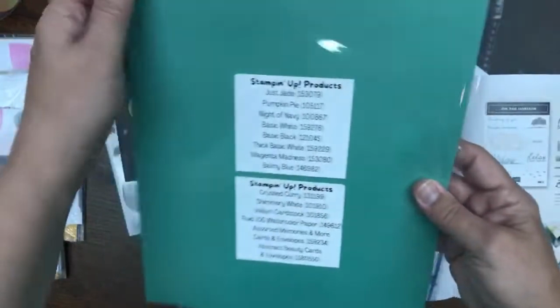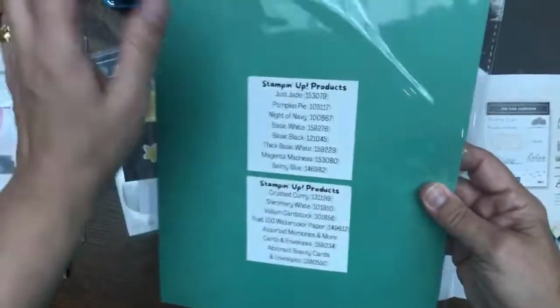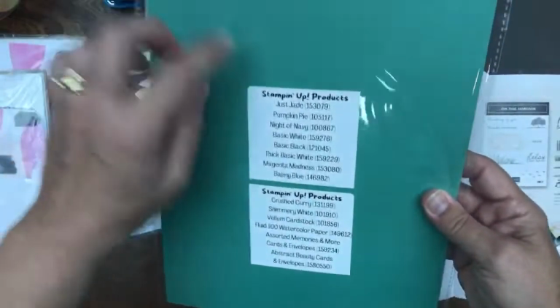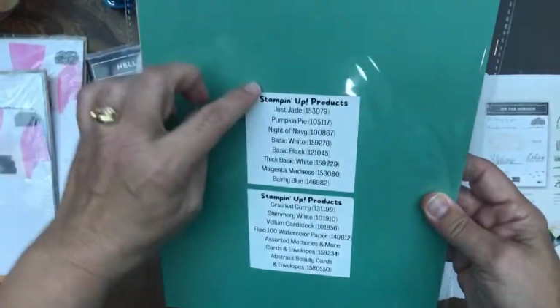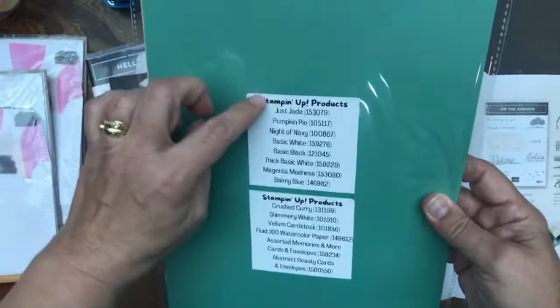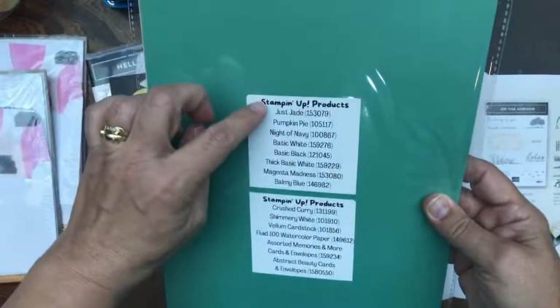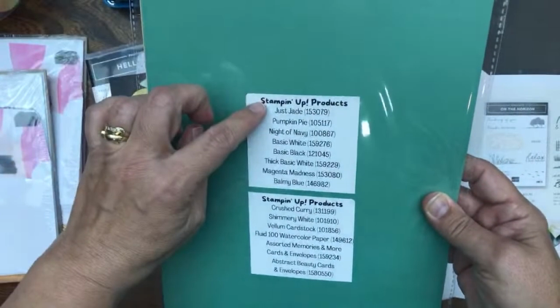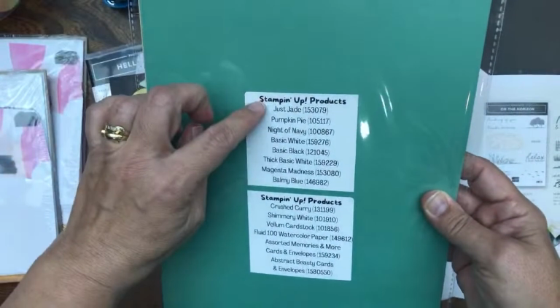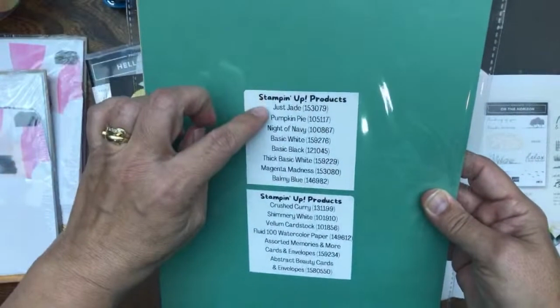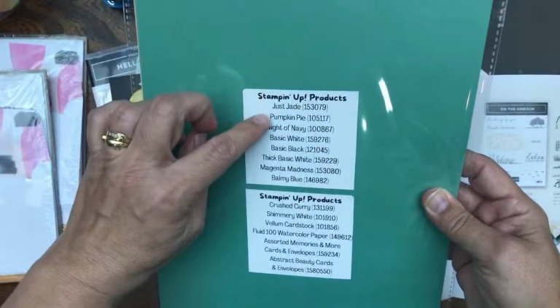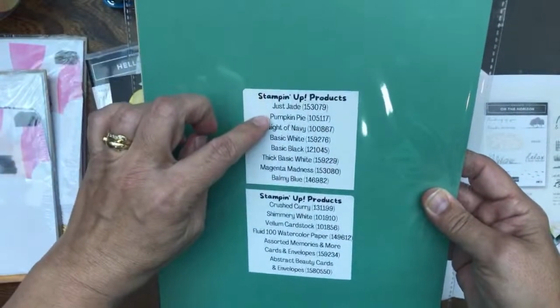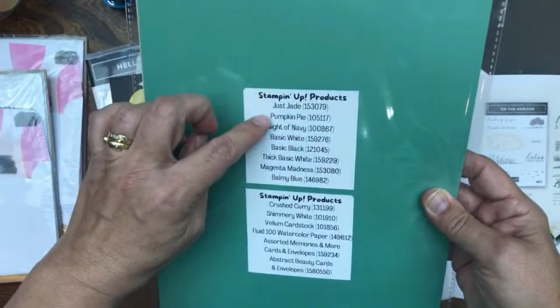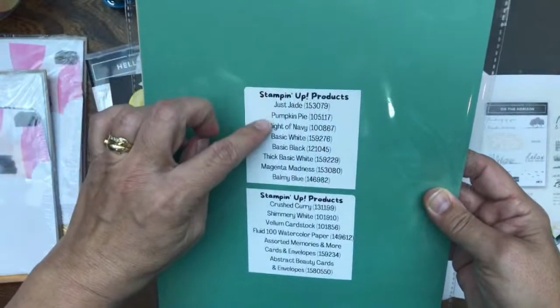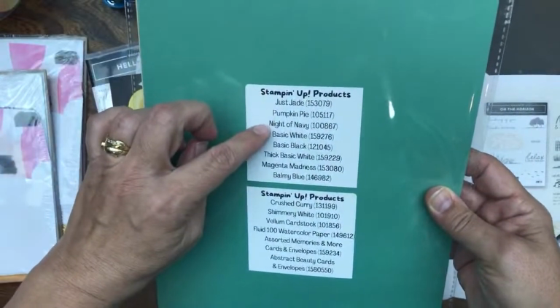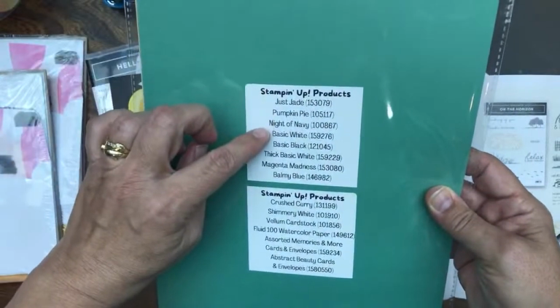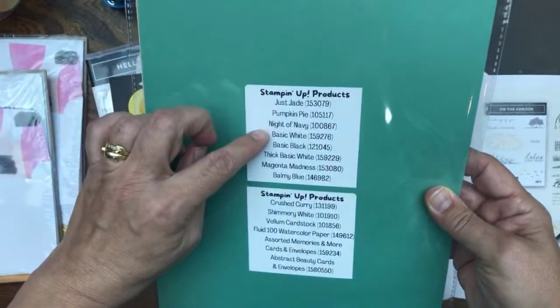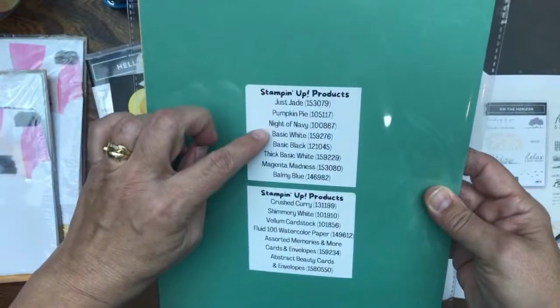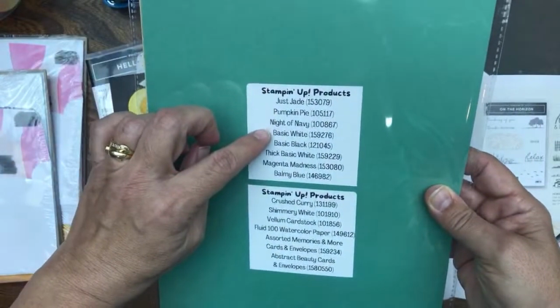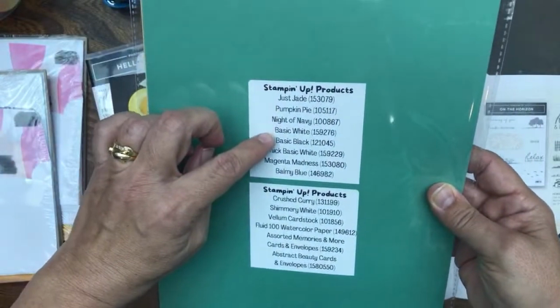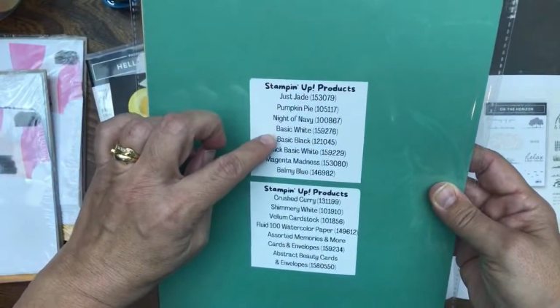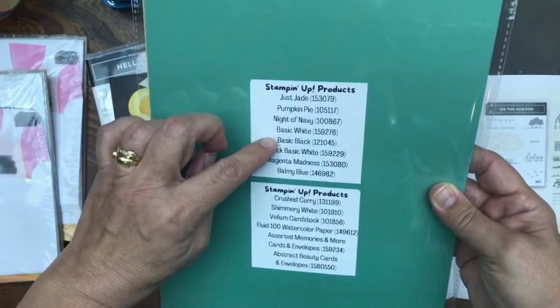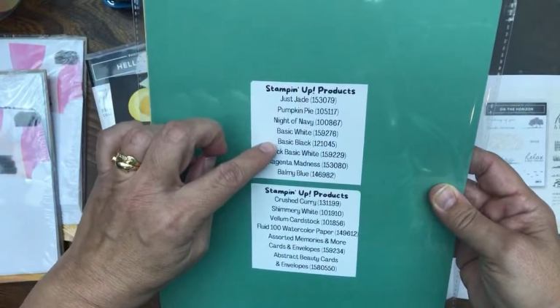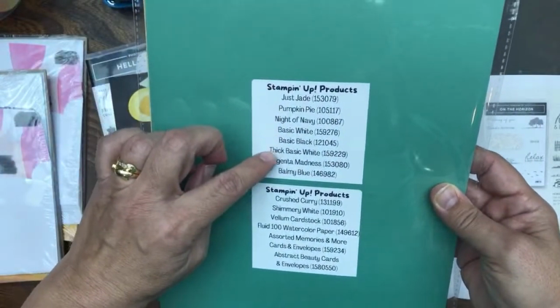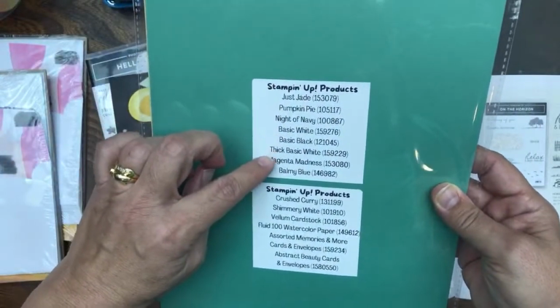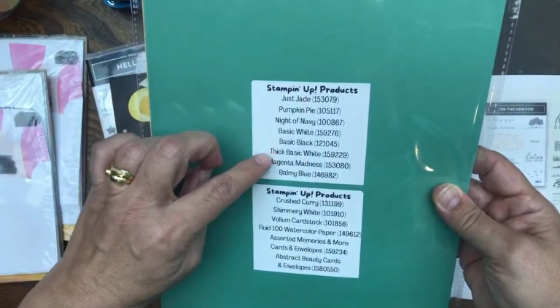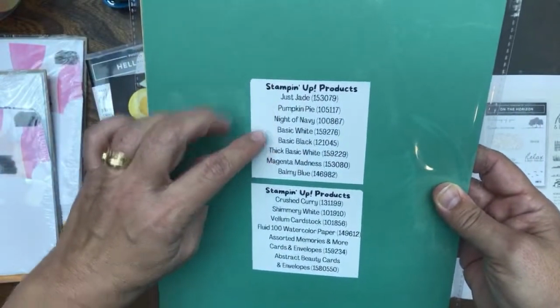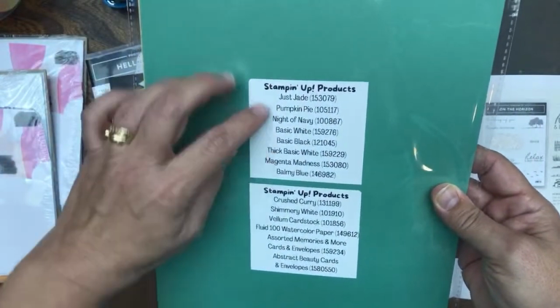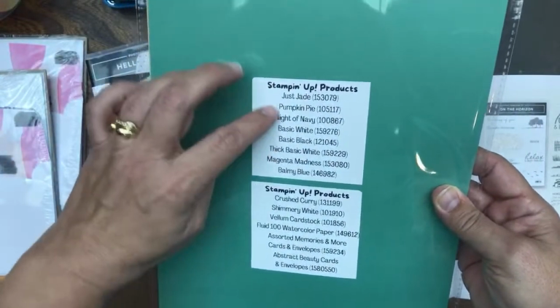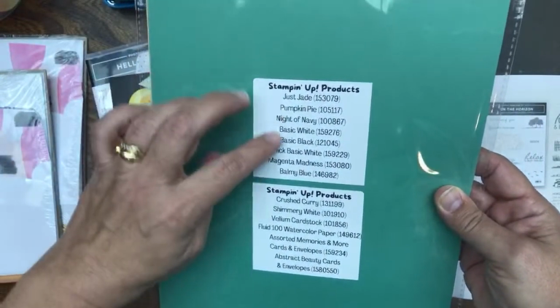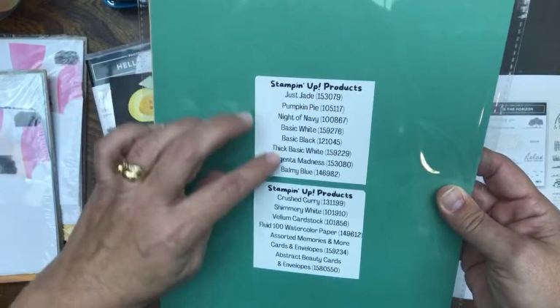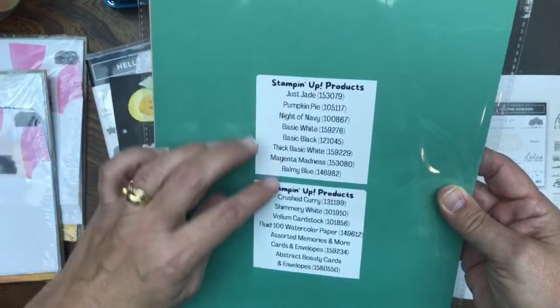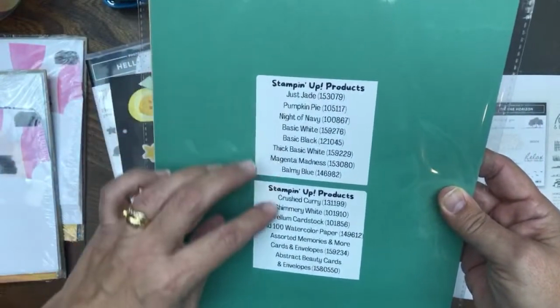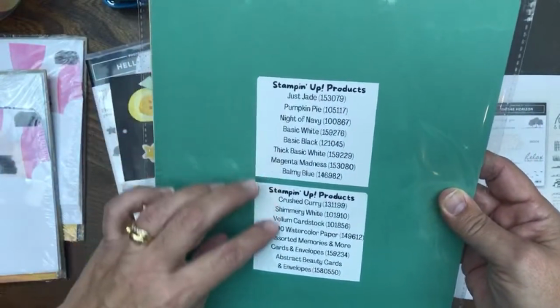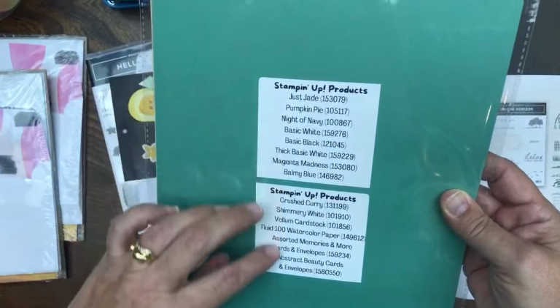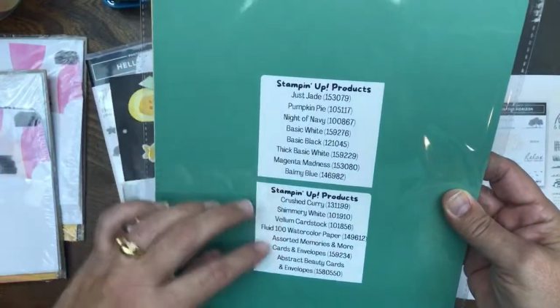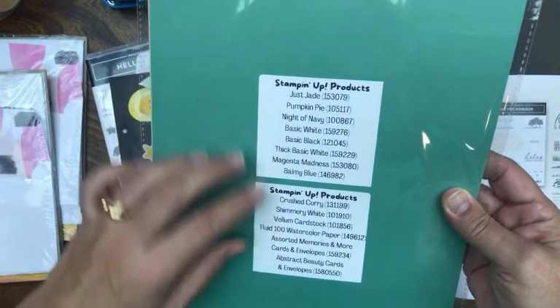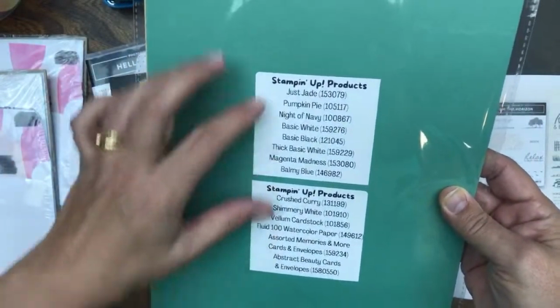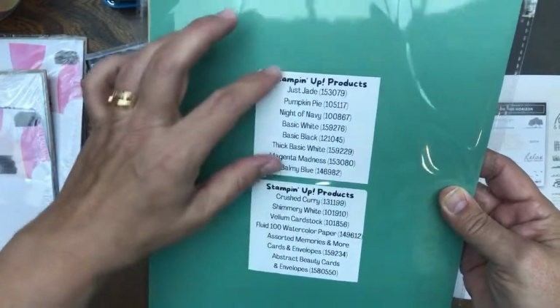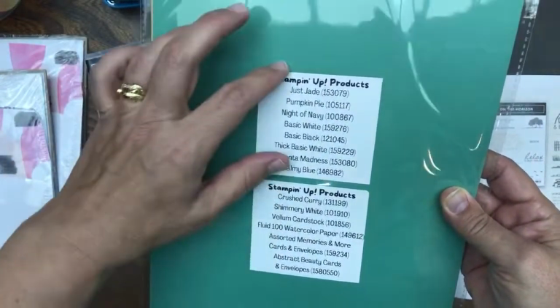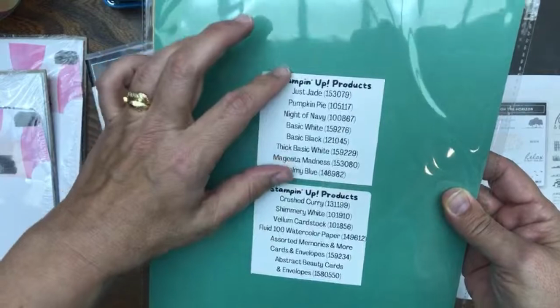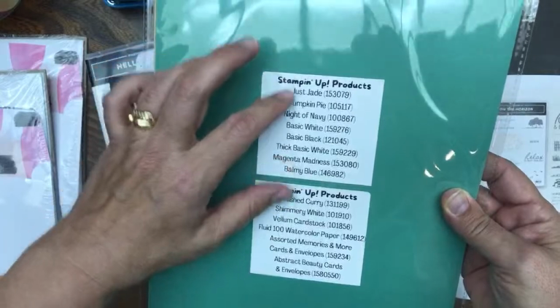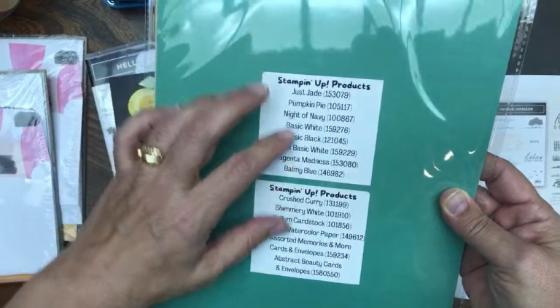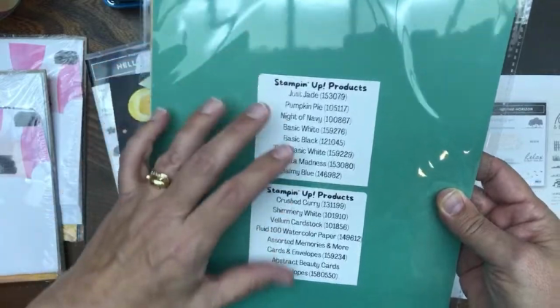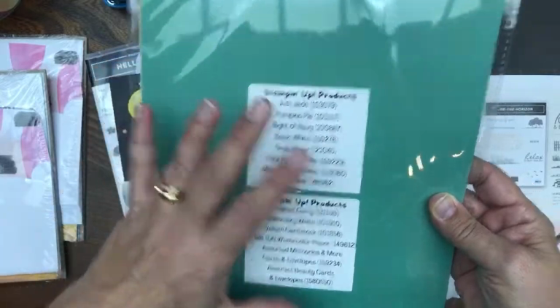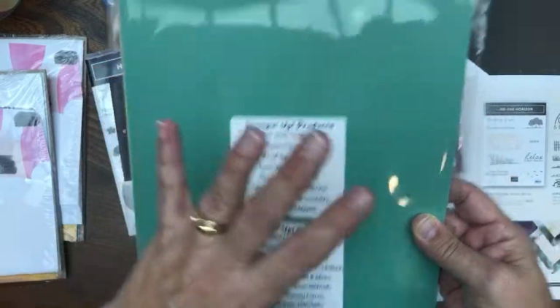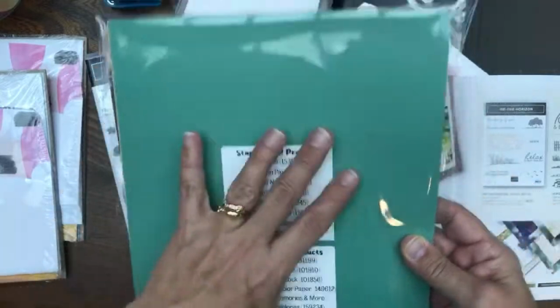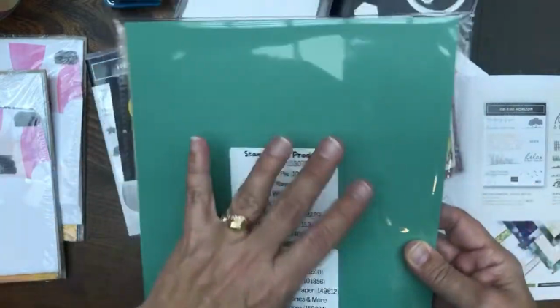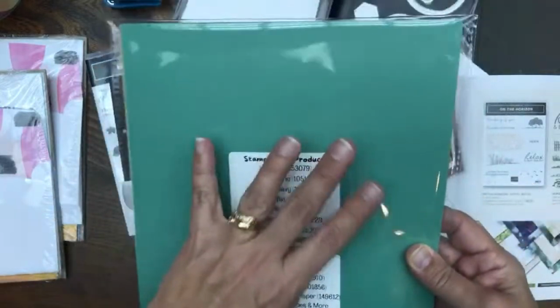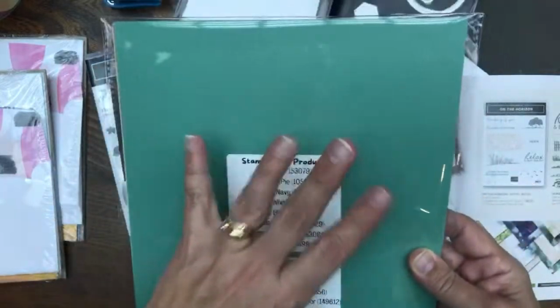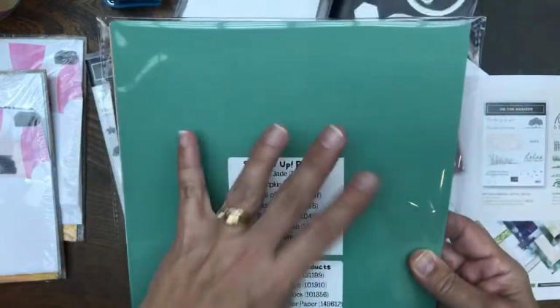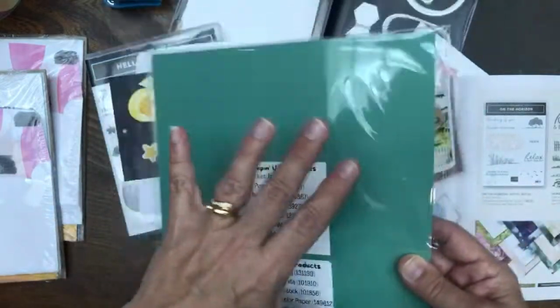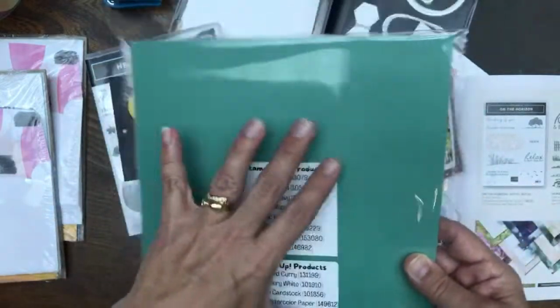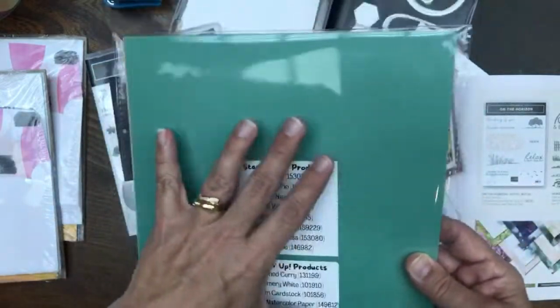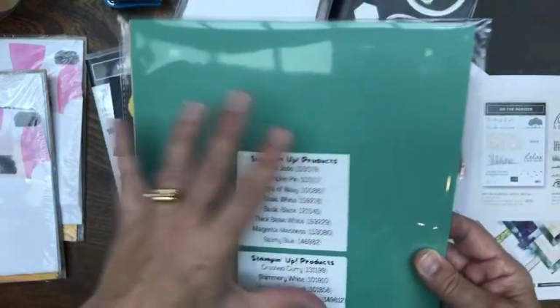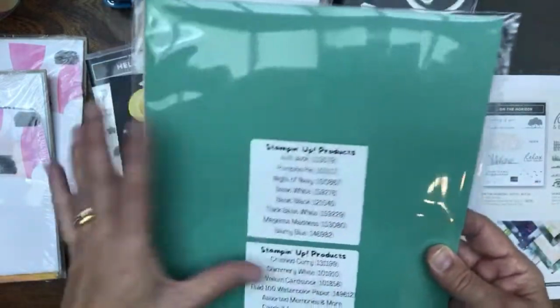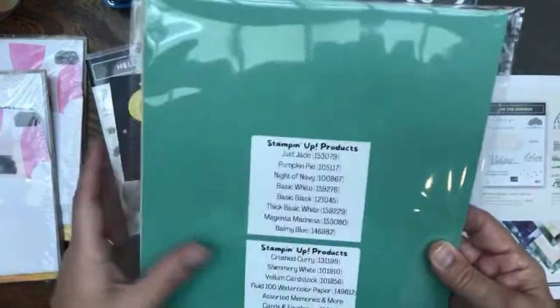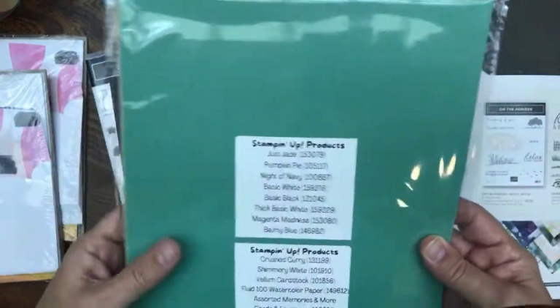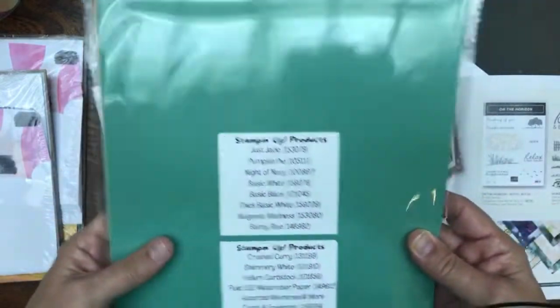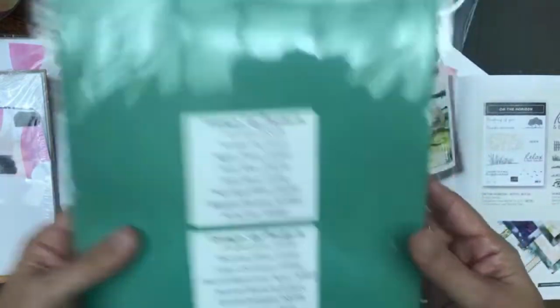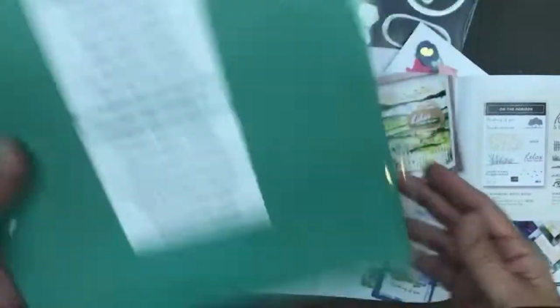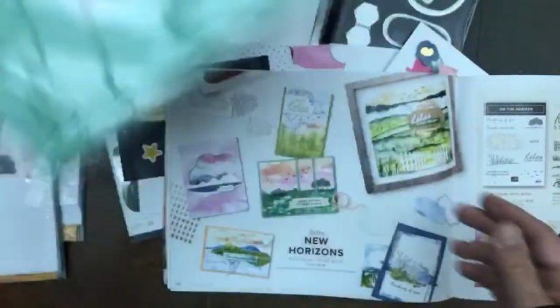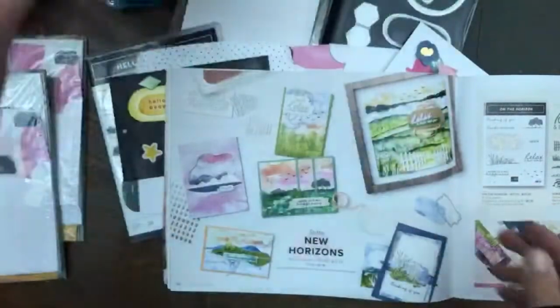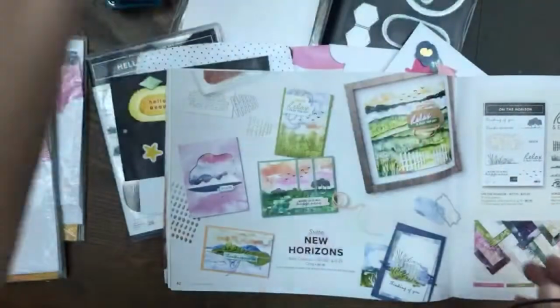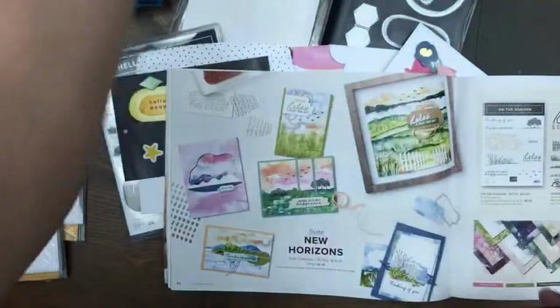Colors like Just Jade, Pumpkin Pie, and Night of Navy coordinate together. These are carefully curated kits that take me a long time to create. That's not all you get in your kit, so watch the first video.